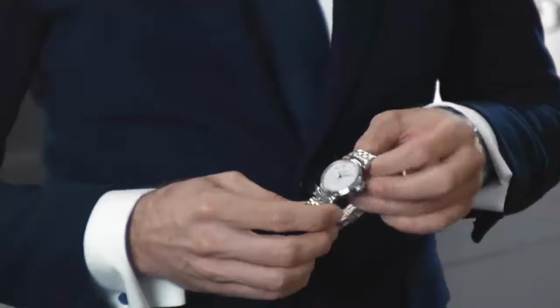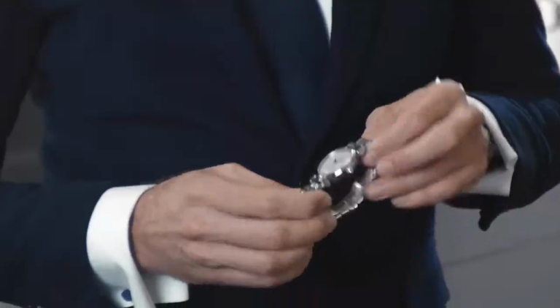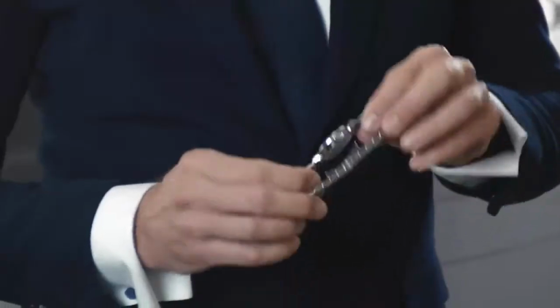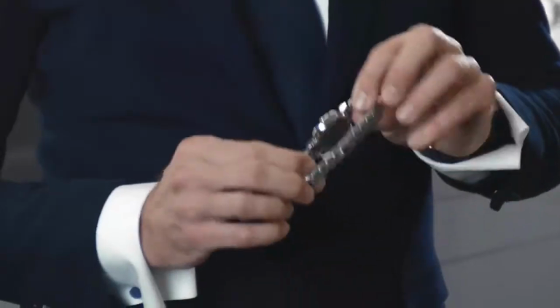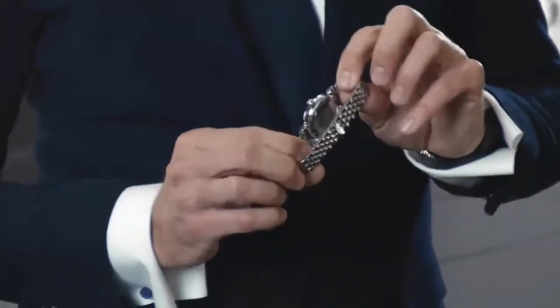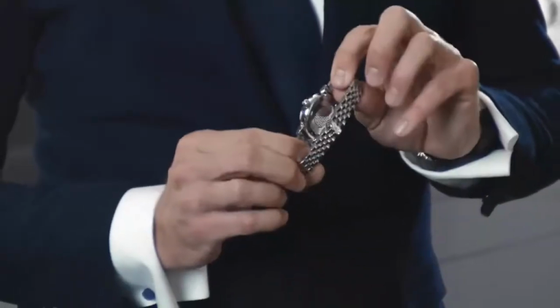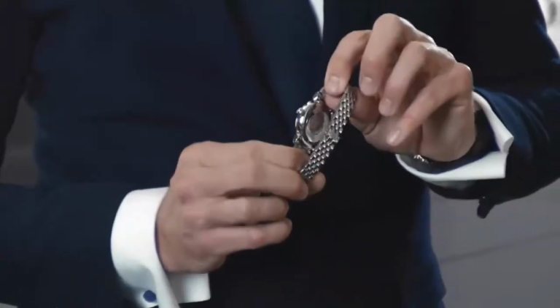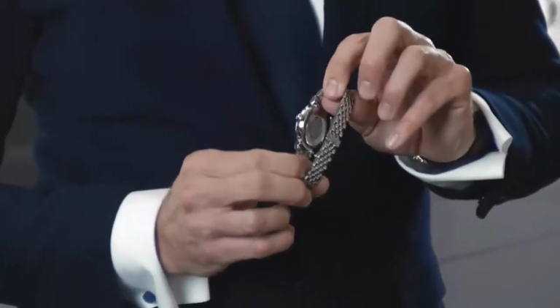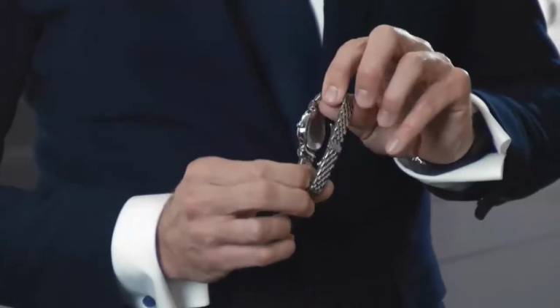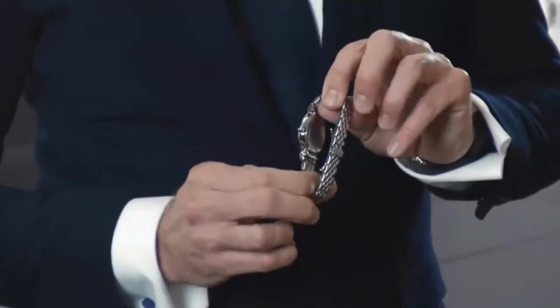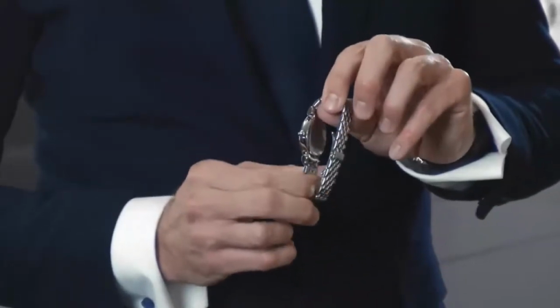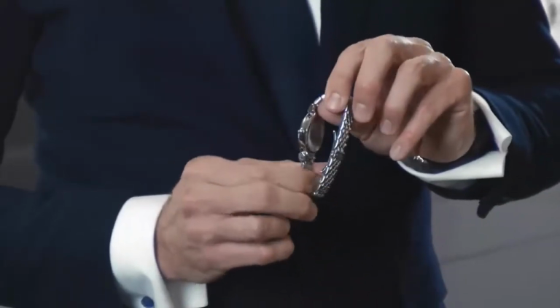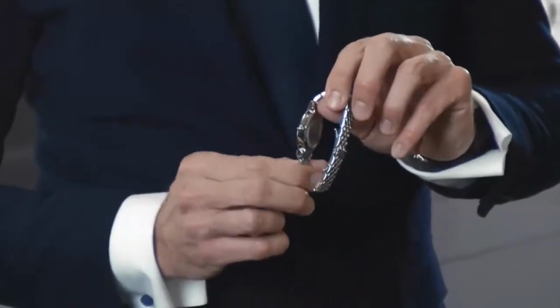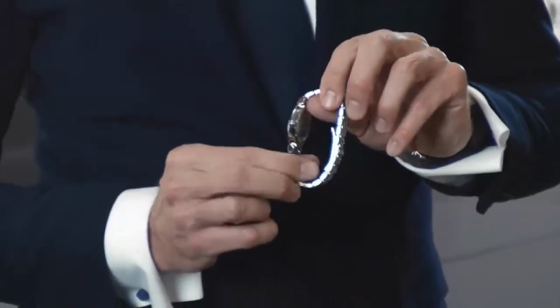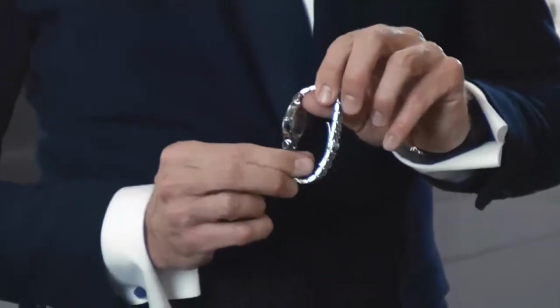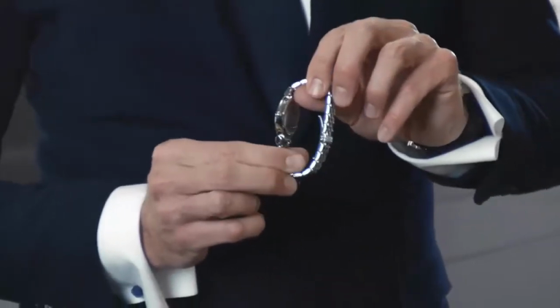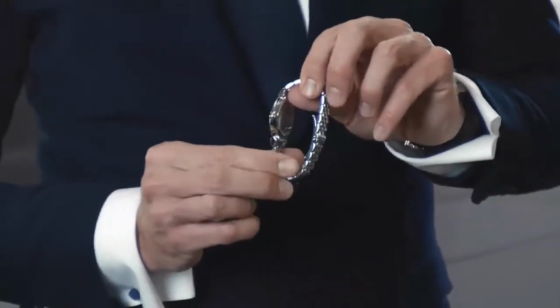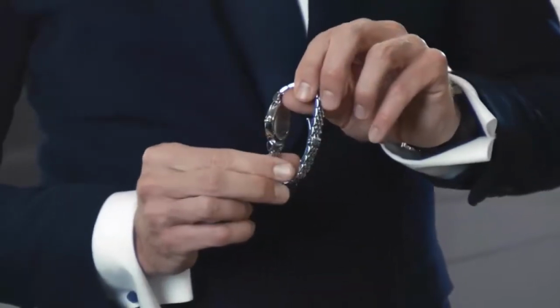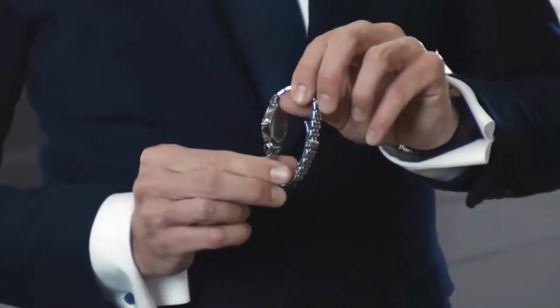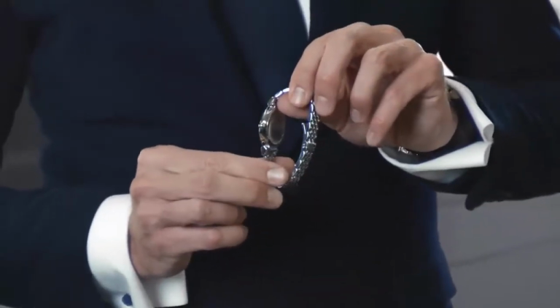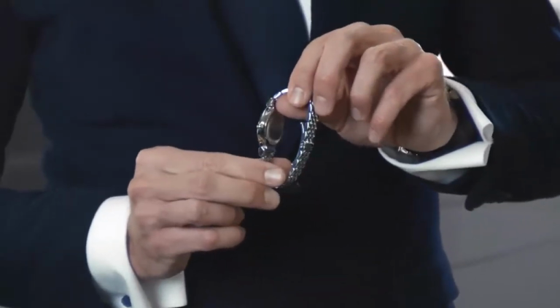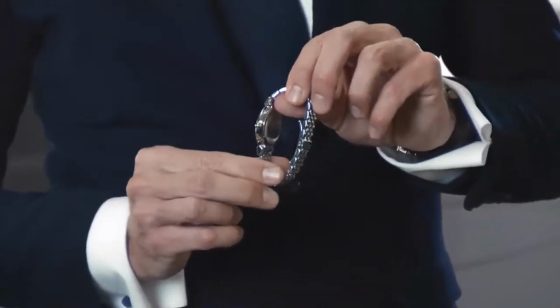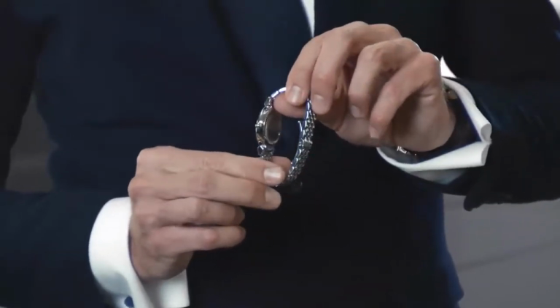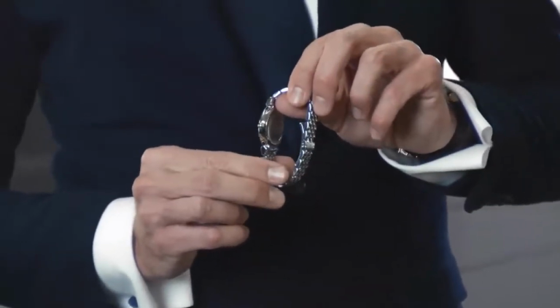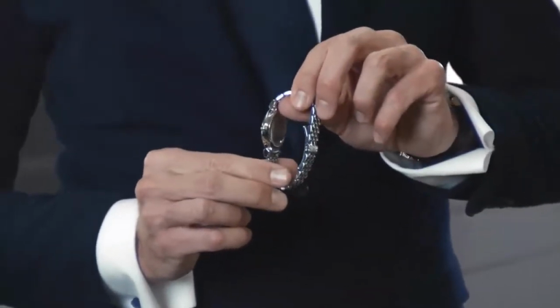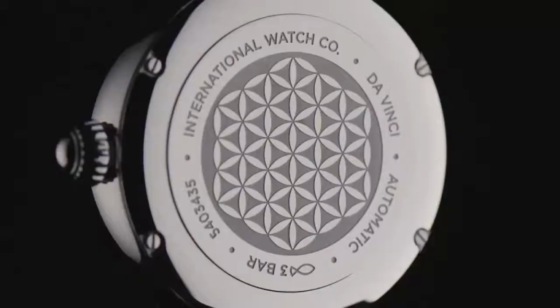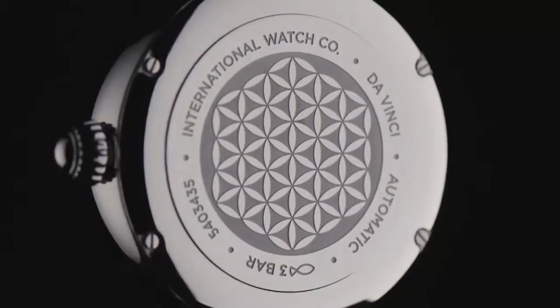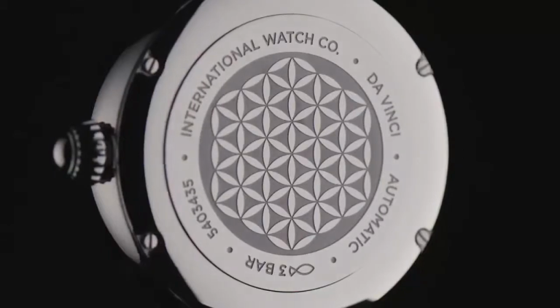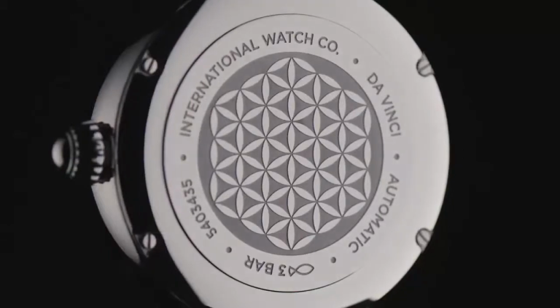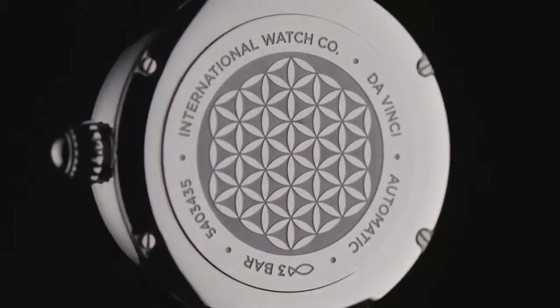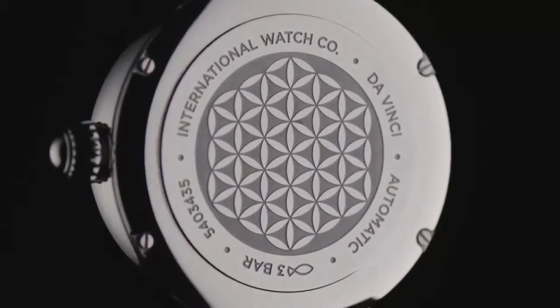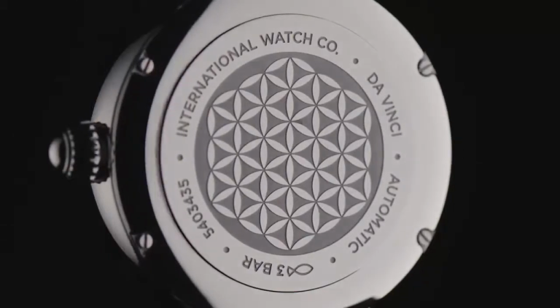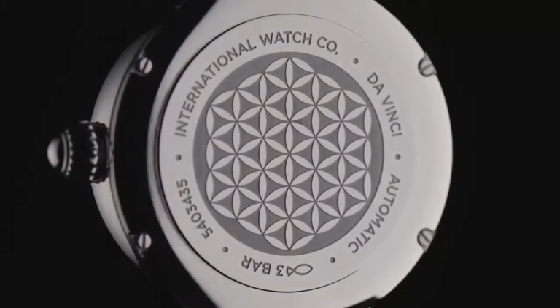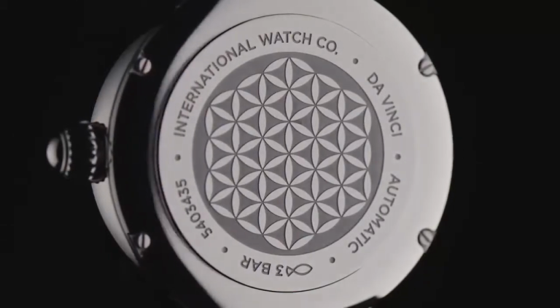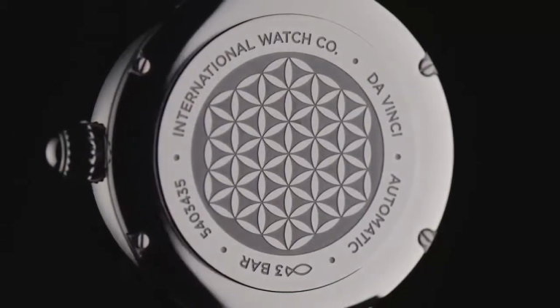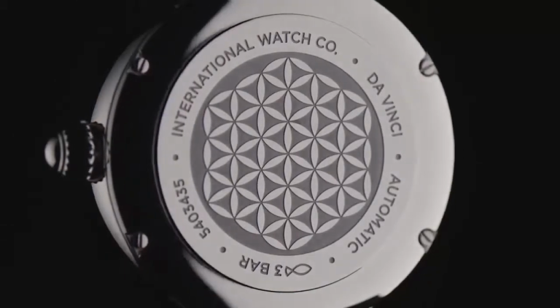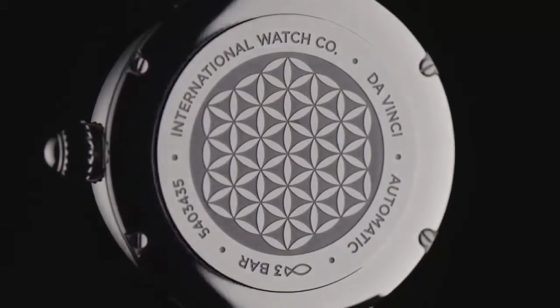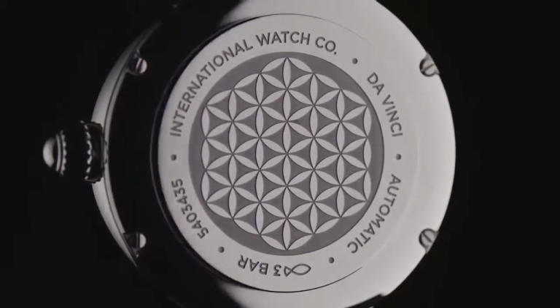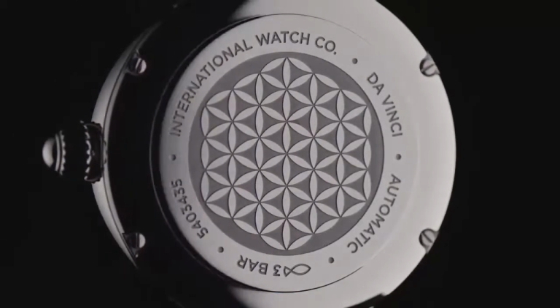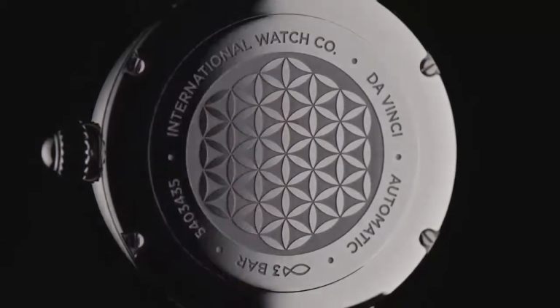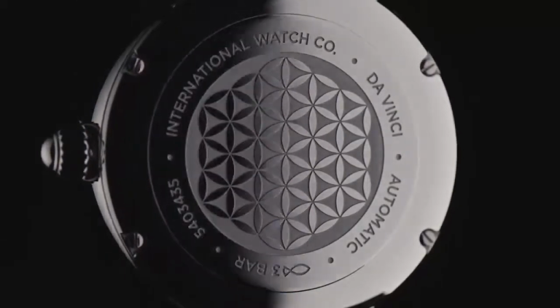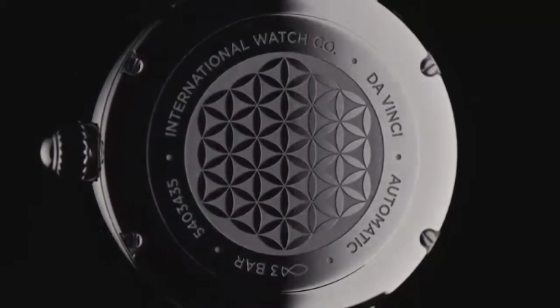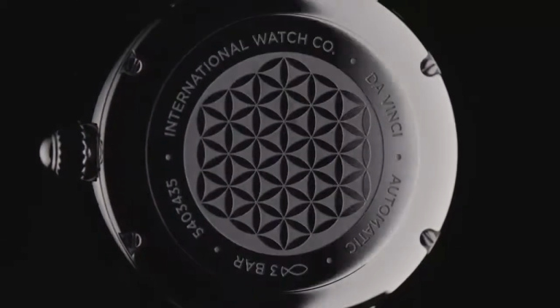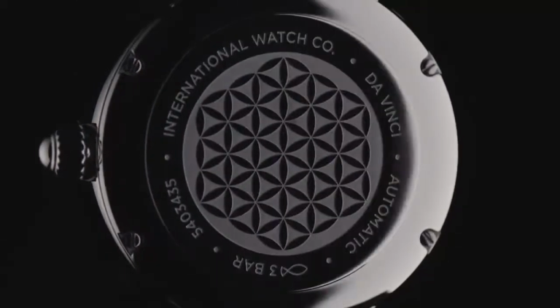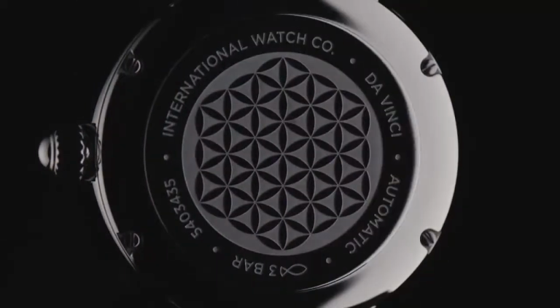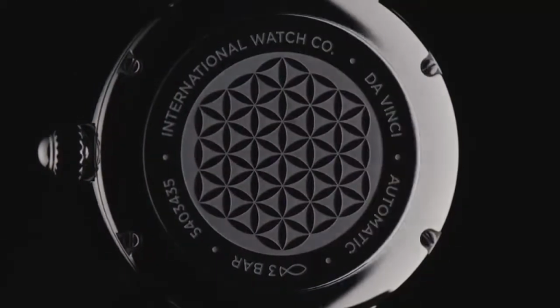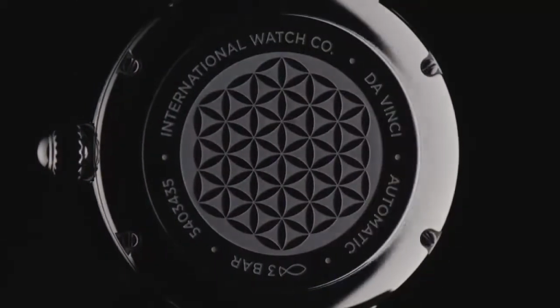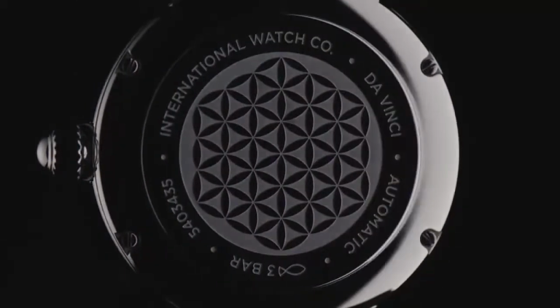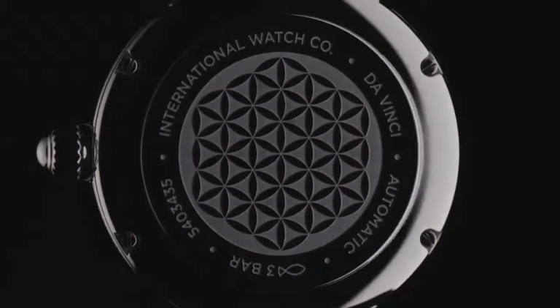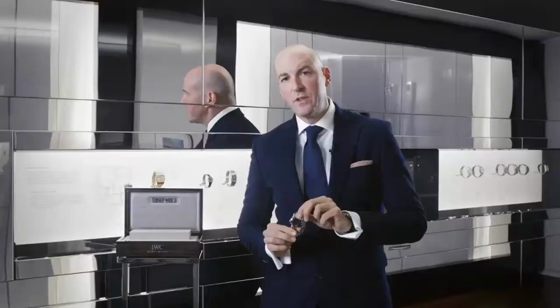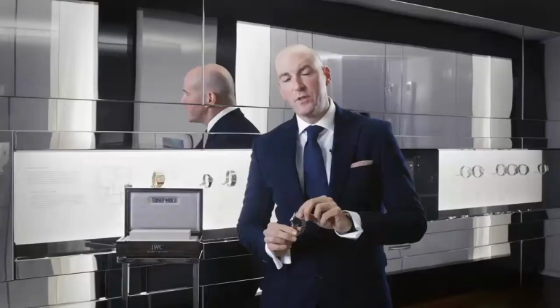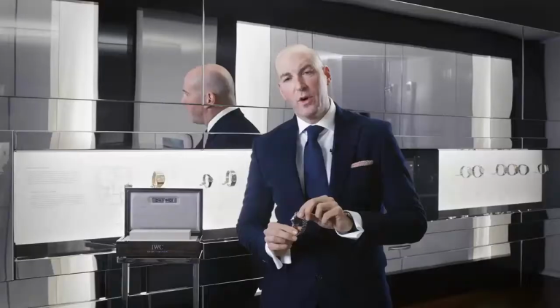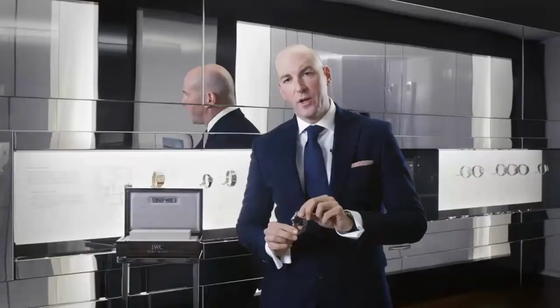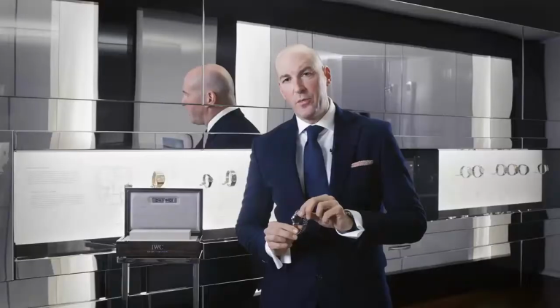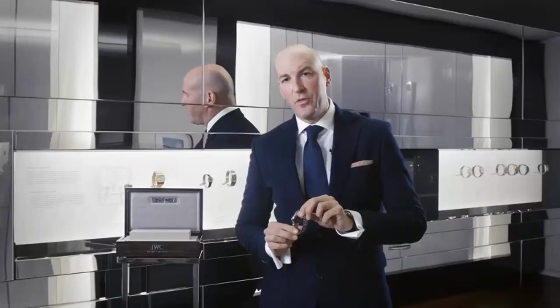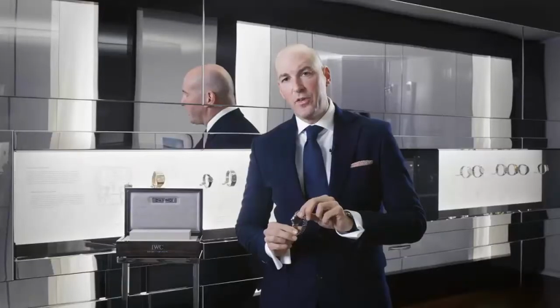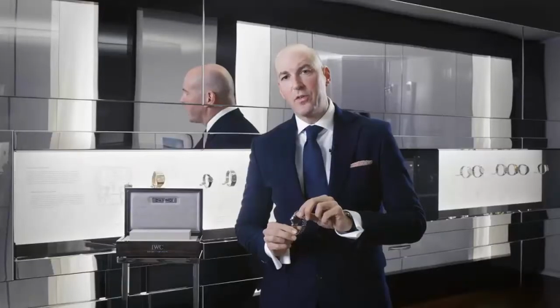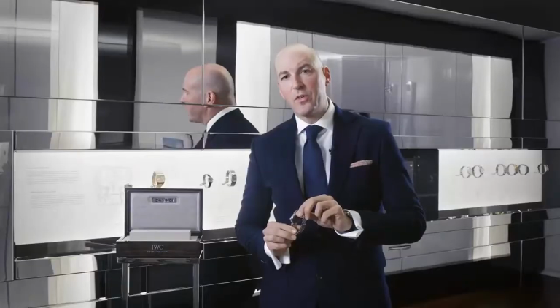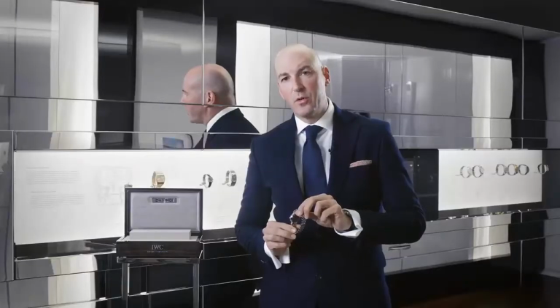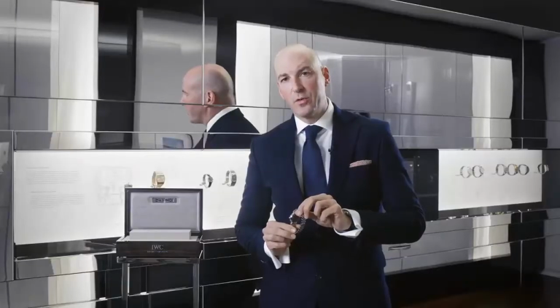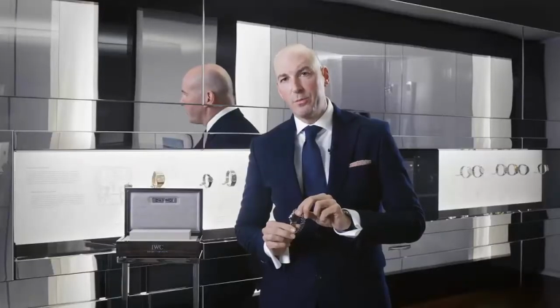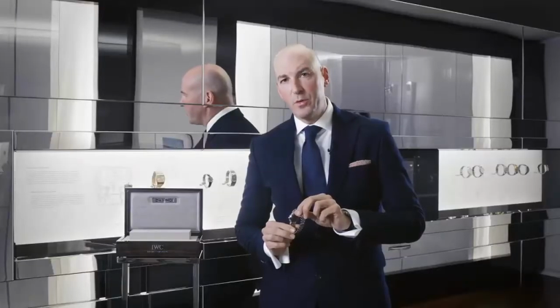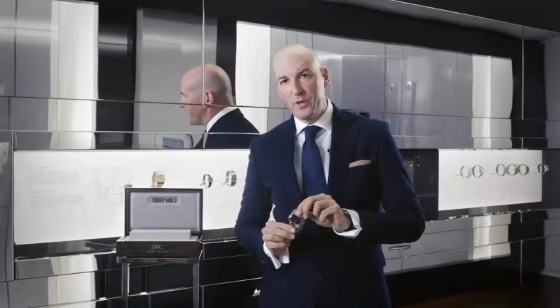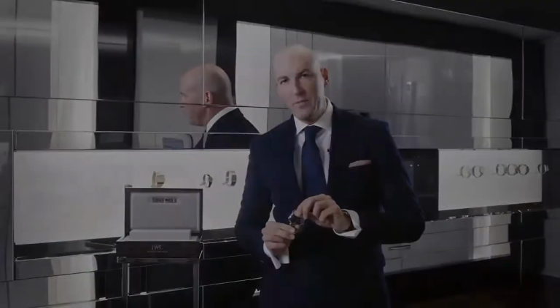On the backside of this piece, you find the Flower of Life engraving, which makes a reference to IWC's Code of Beauty.